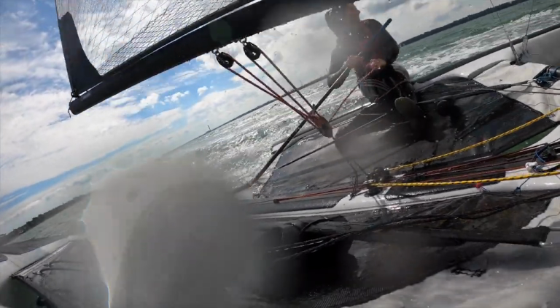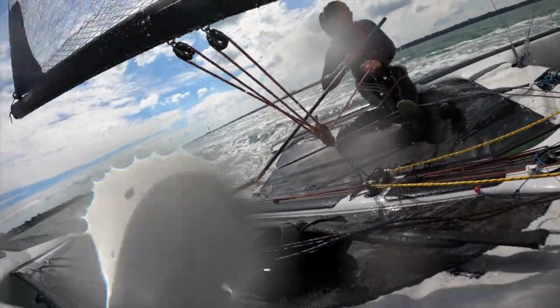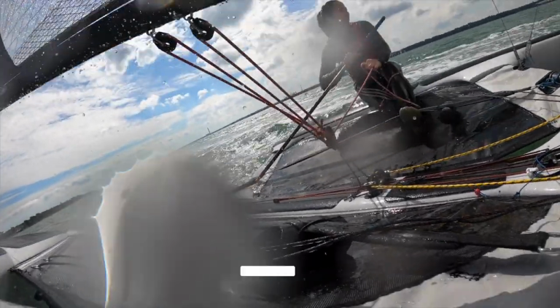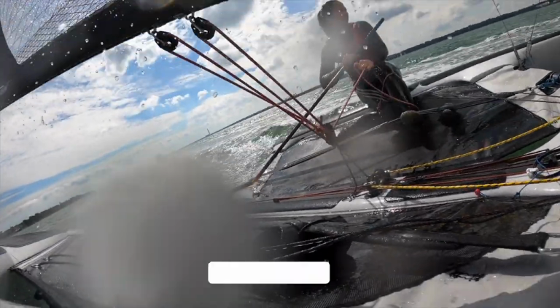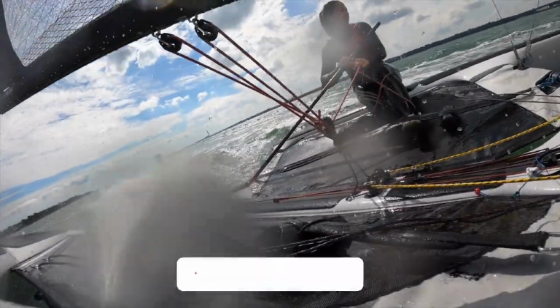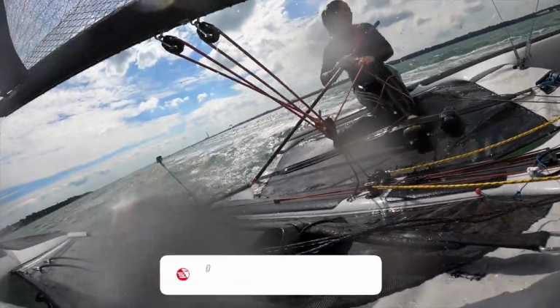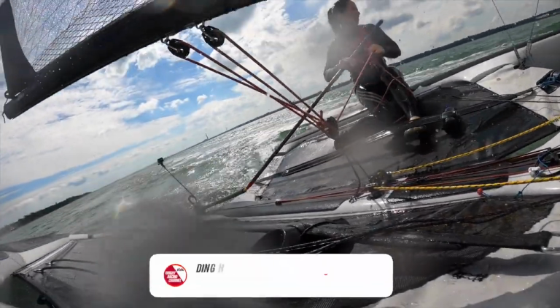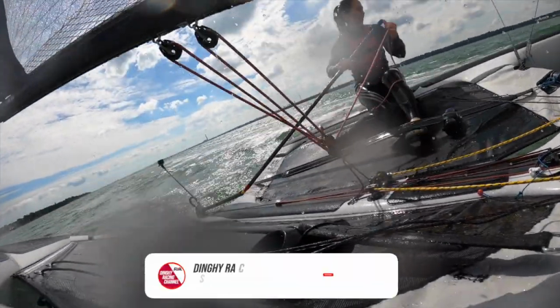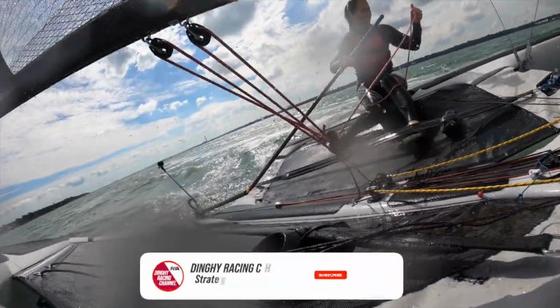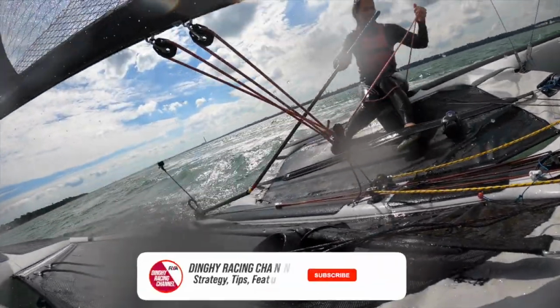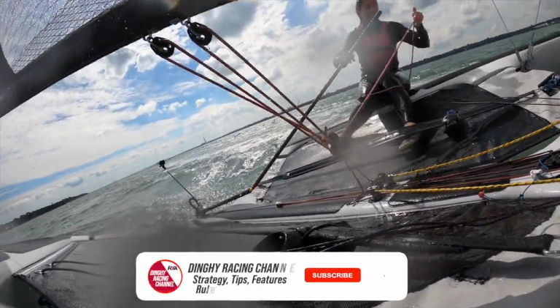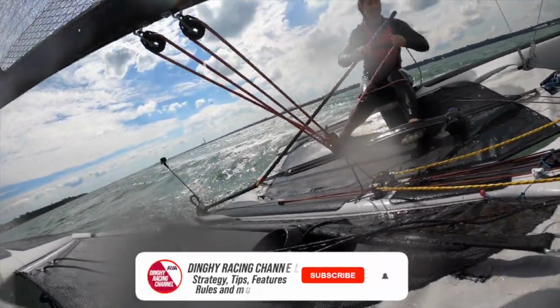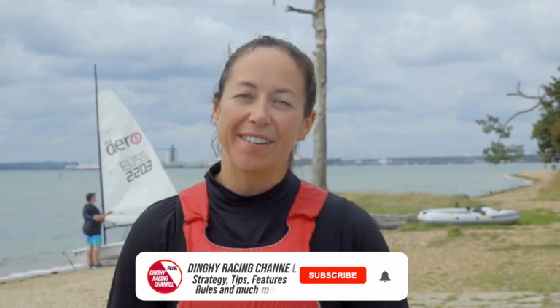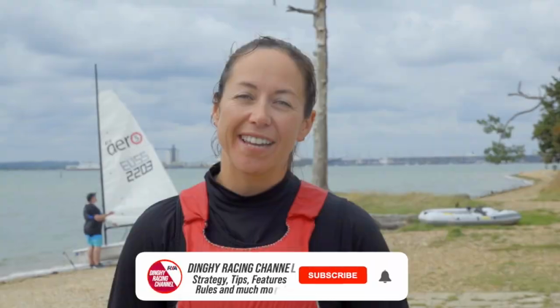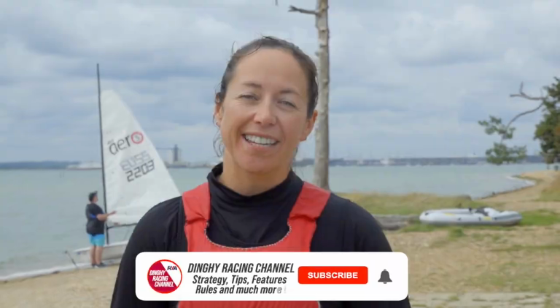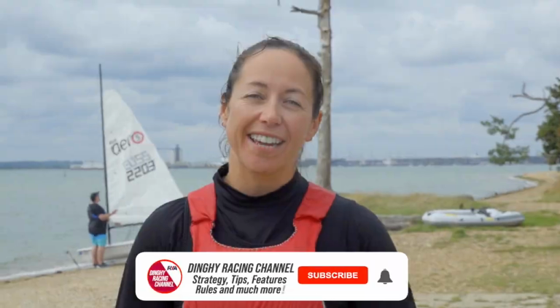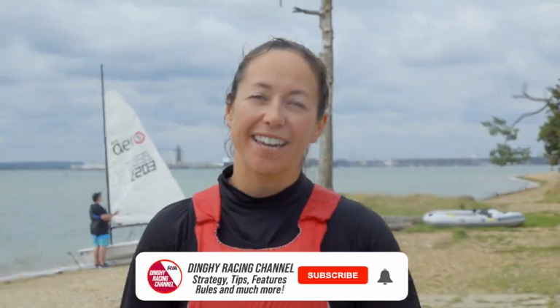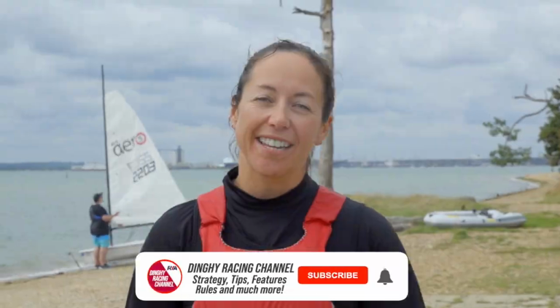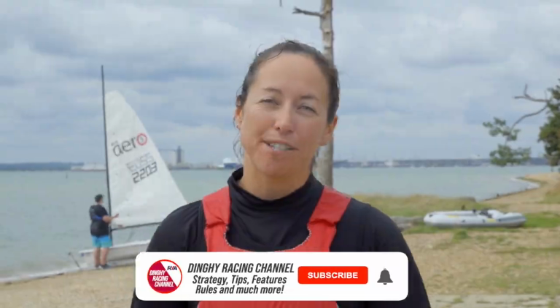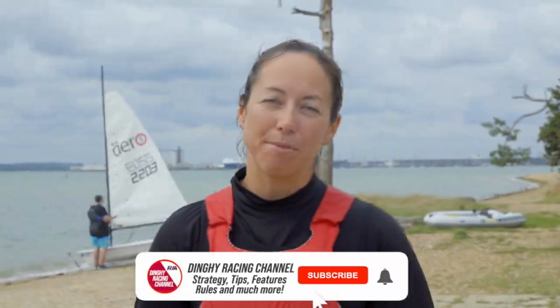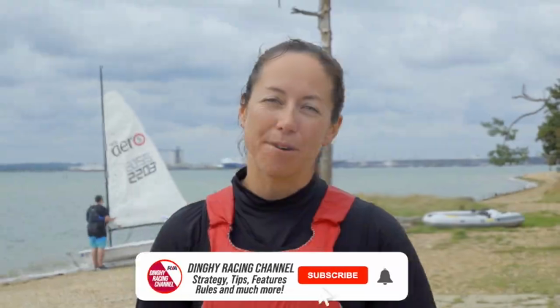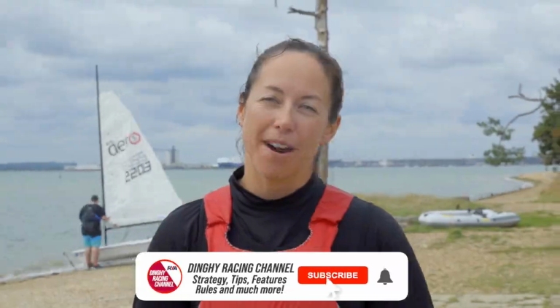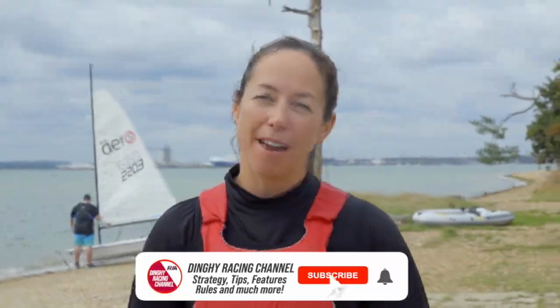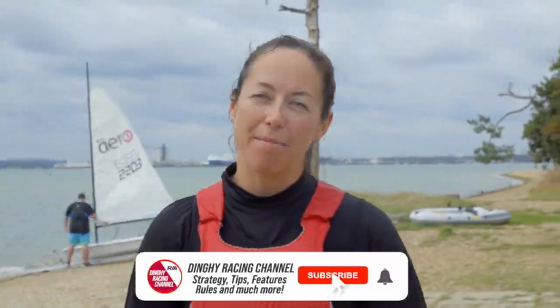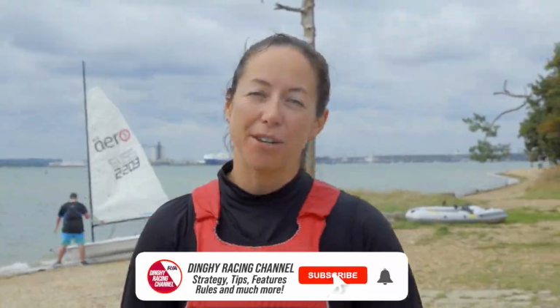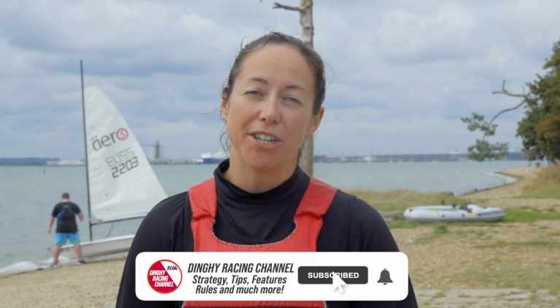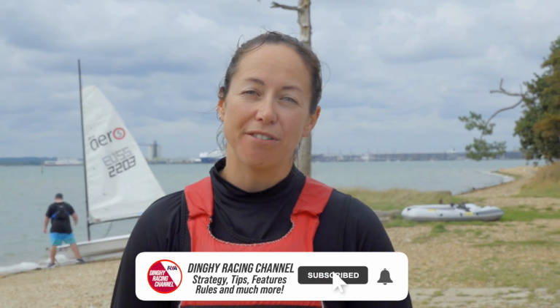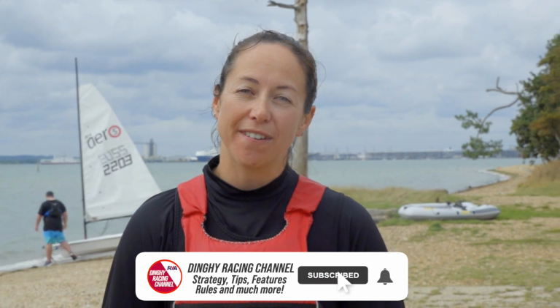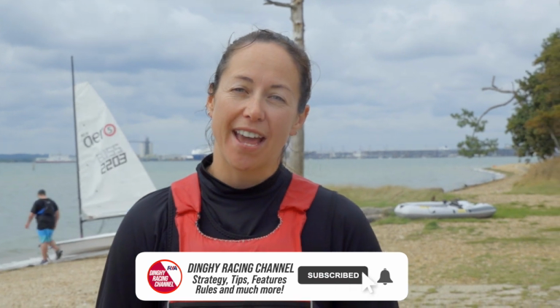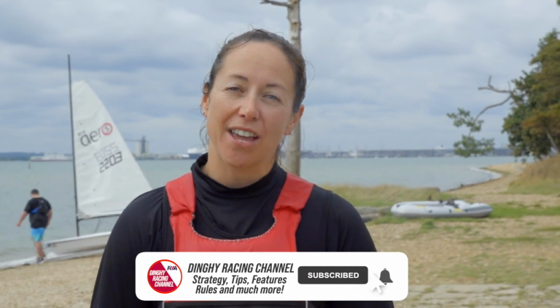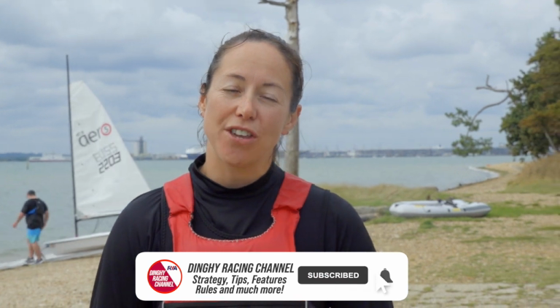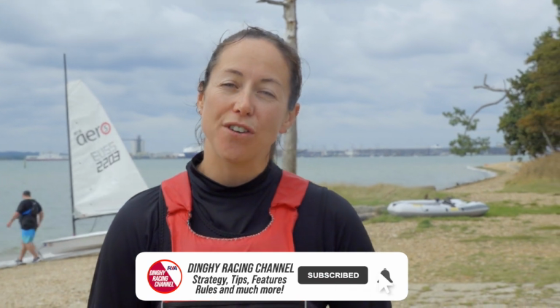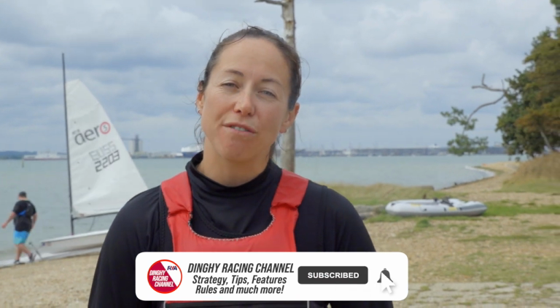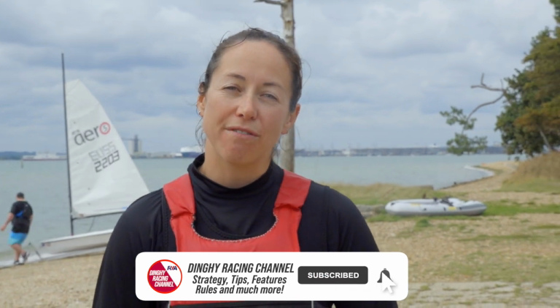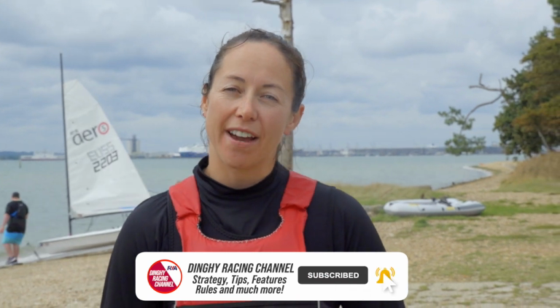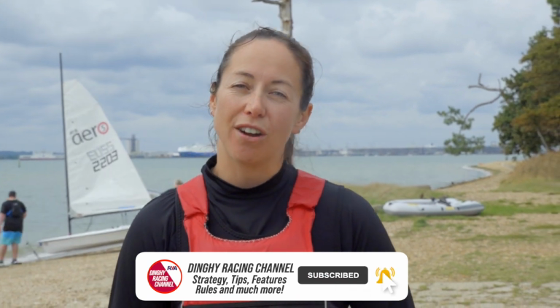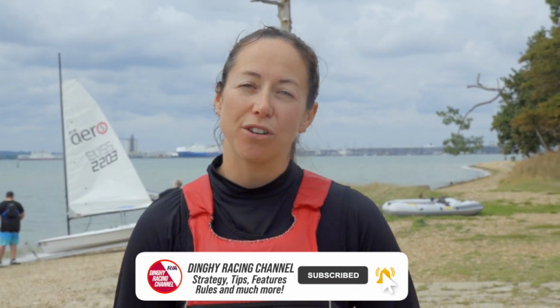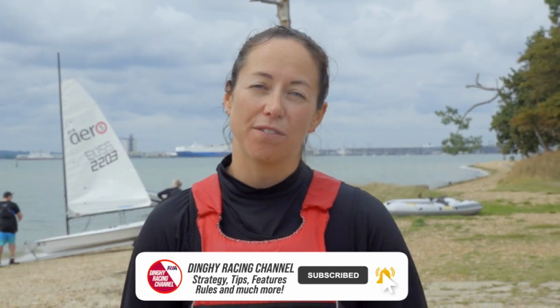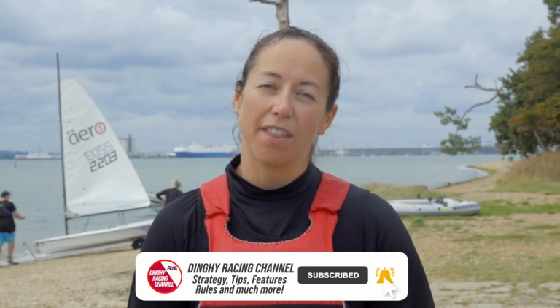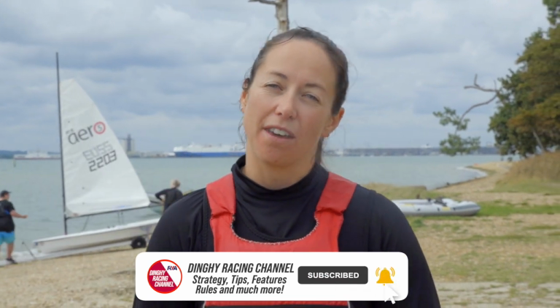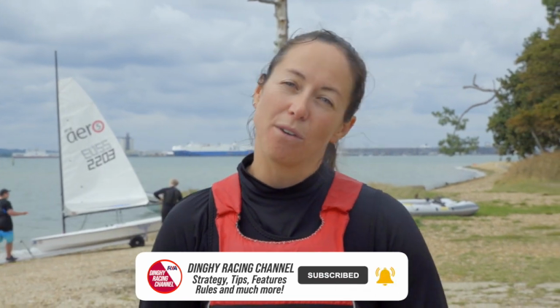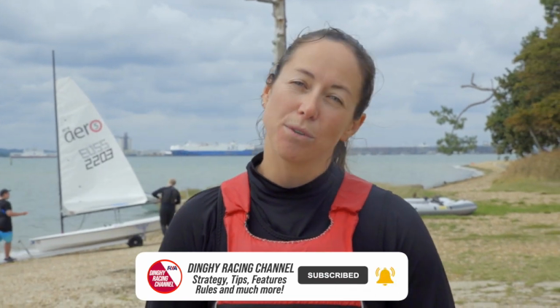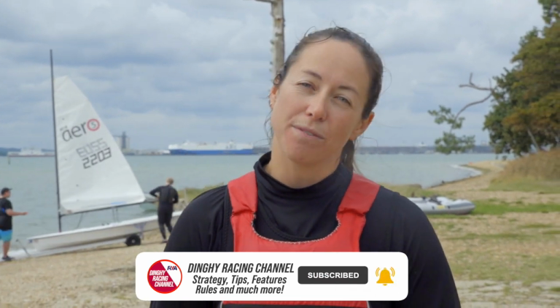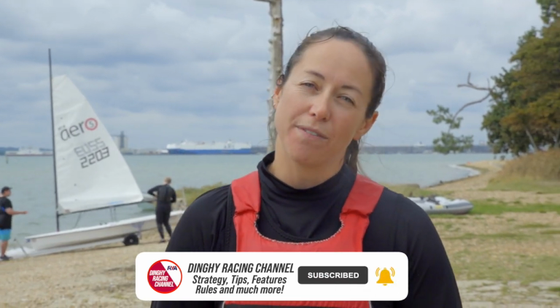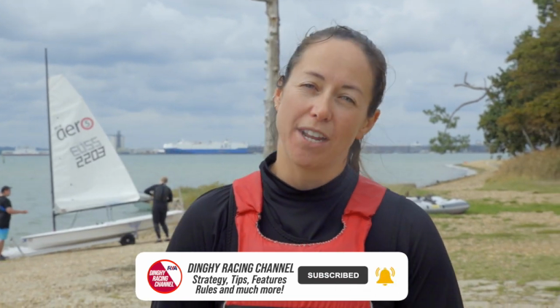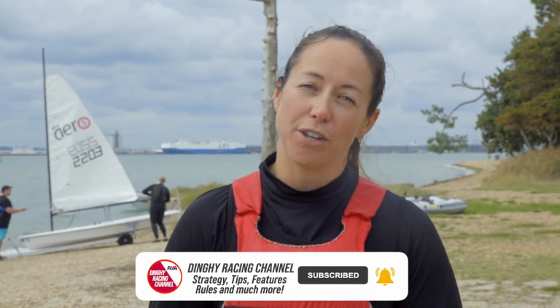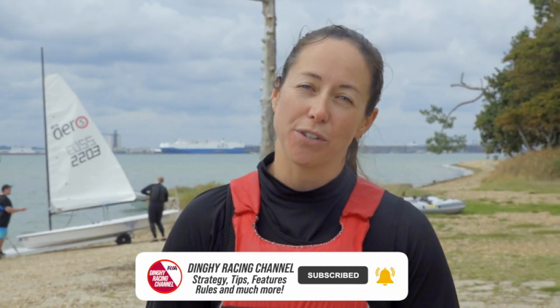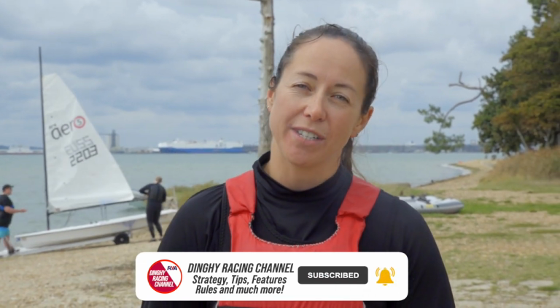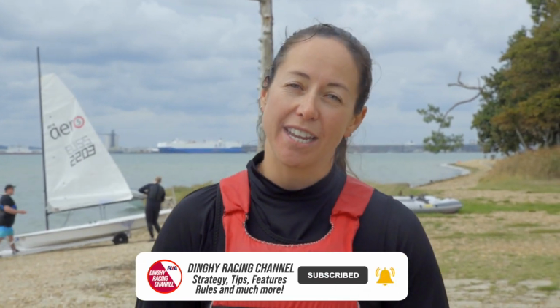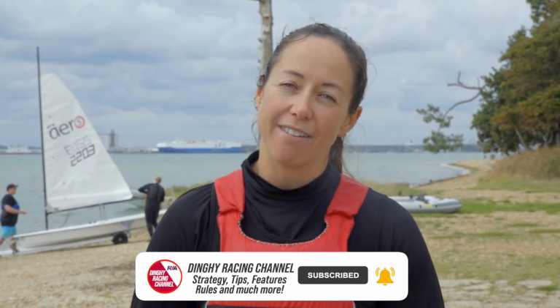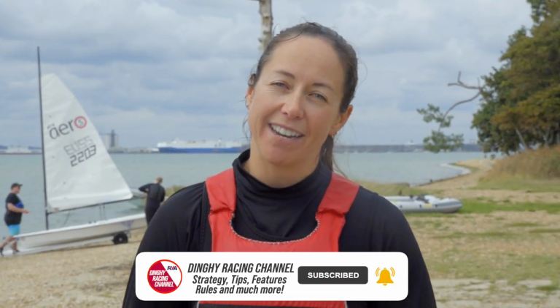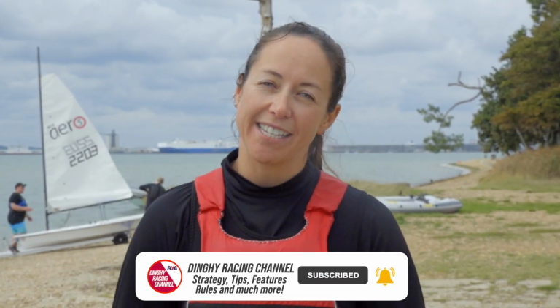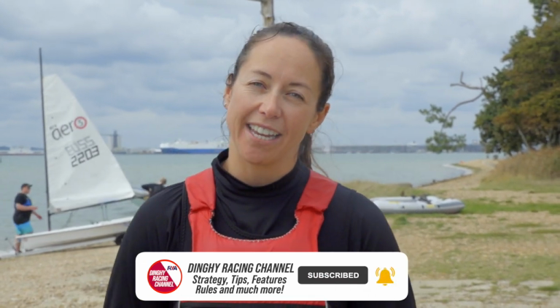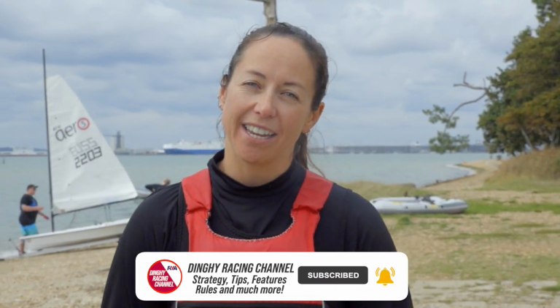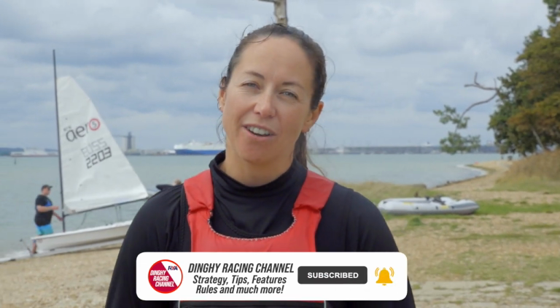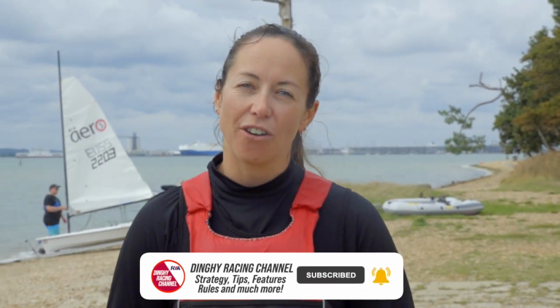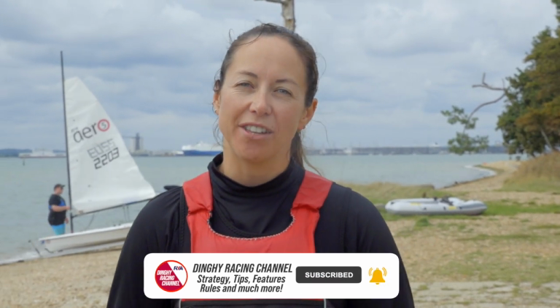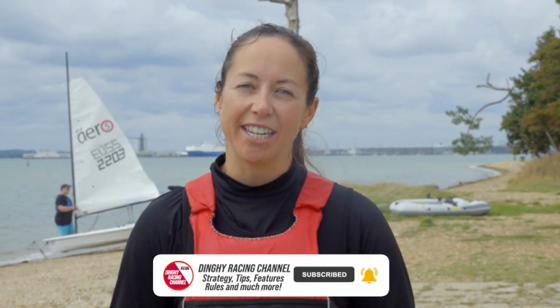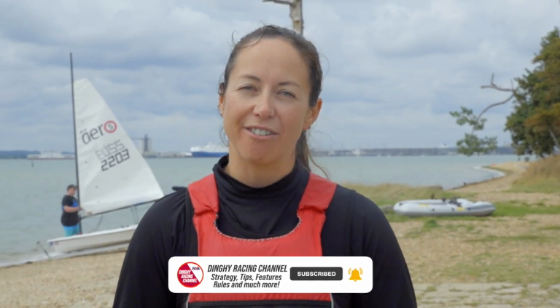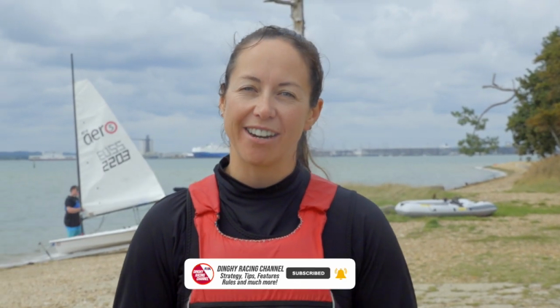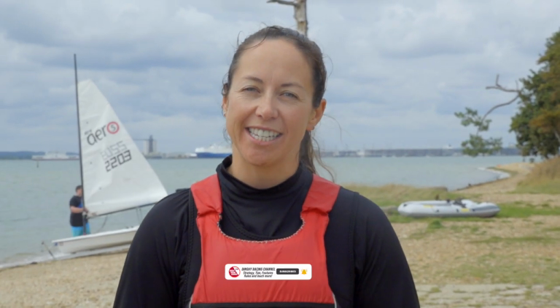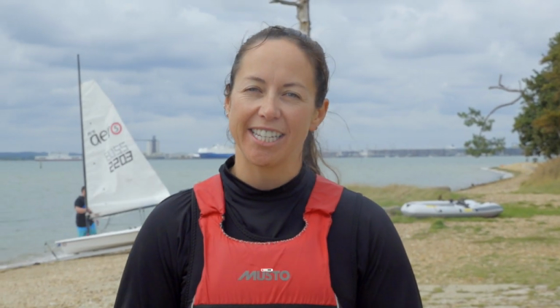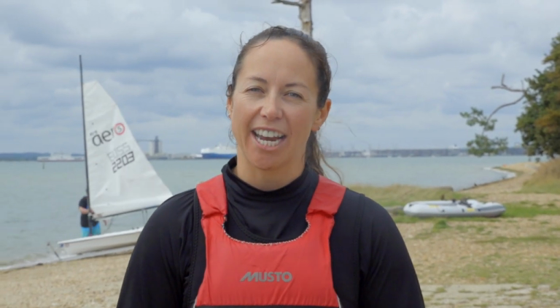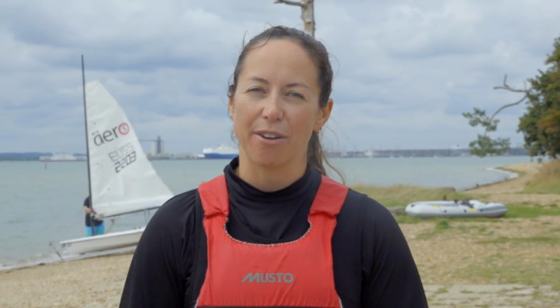Thanks for watching — don't forget to like and subscribe, and don't forget you can find lots of other awesome videos on dinghy racing on the Dinghy Racing channel.